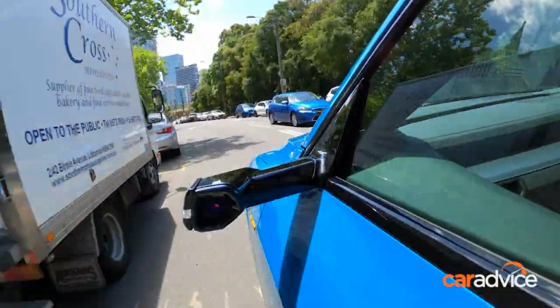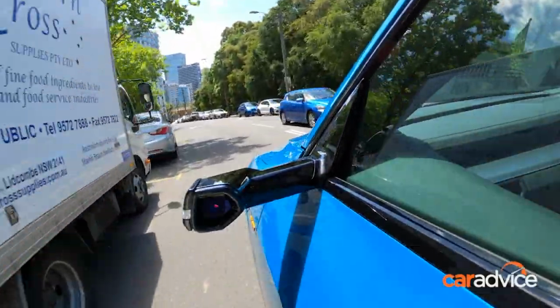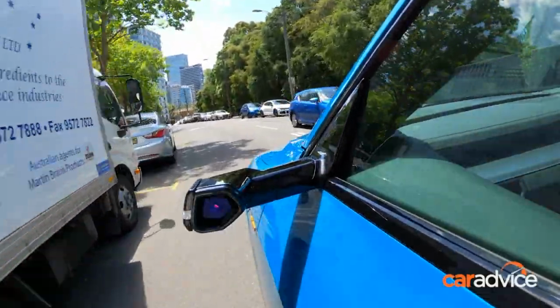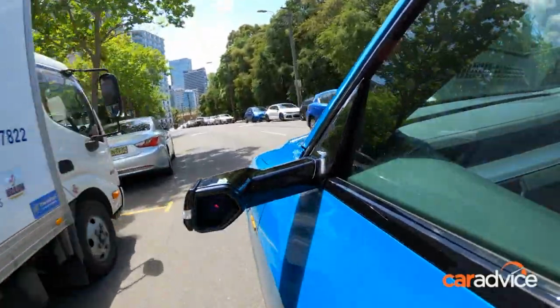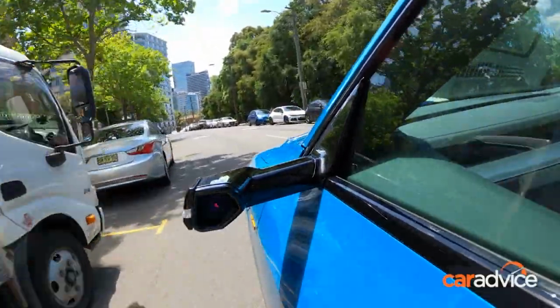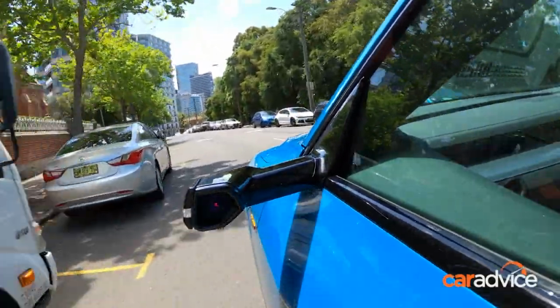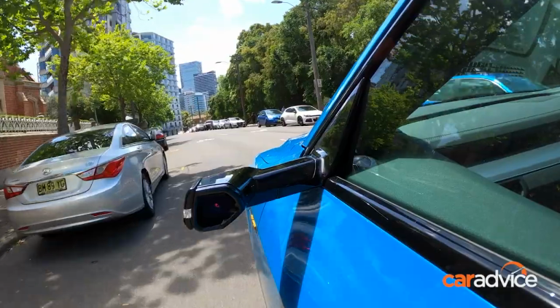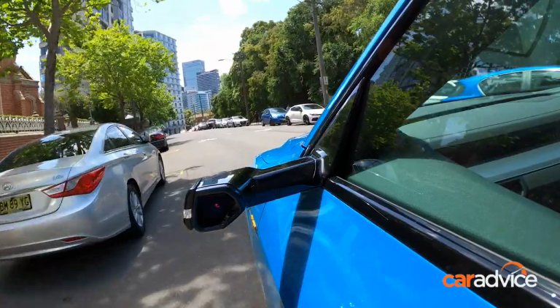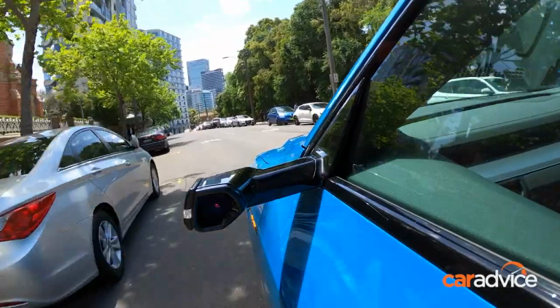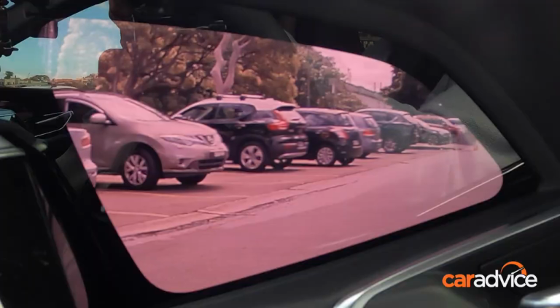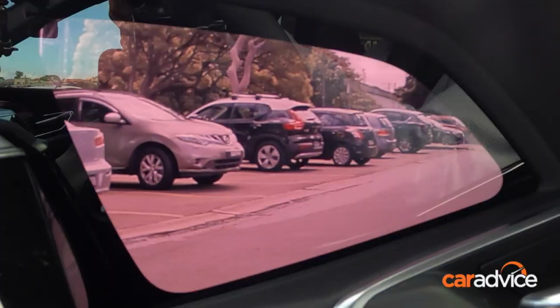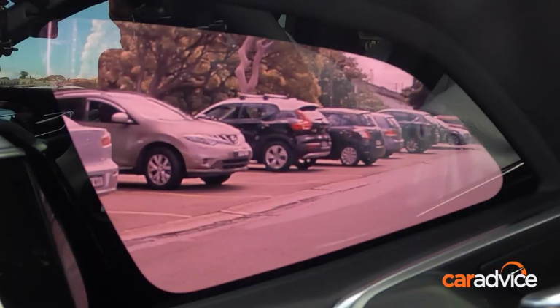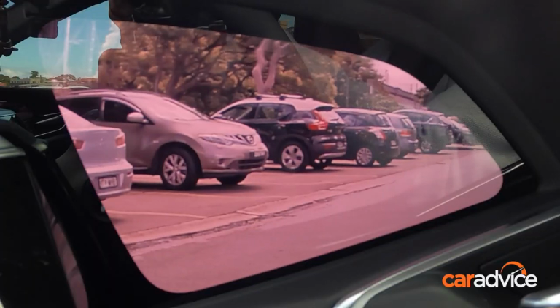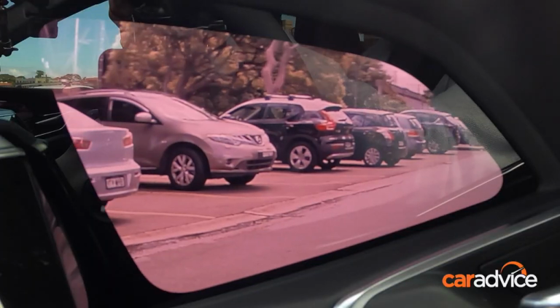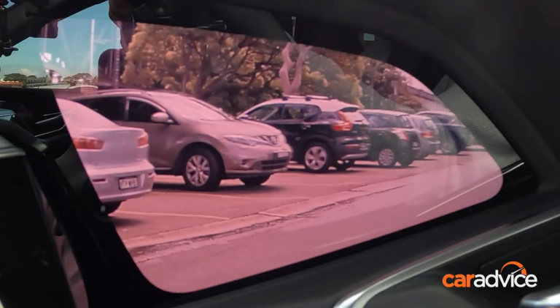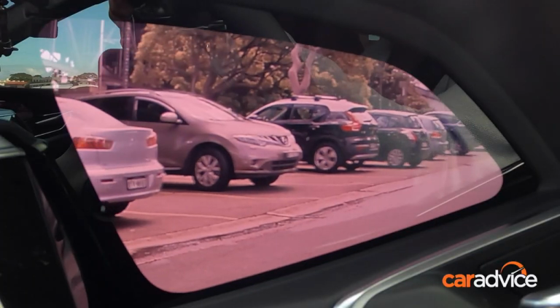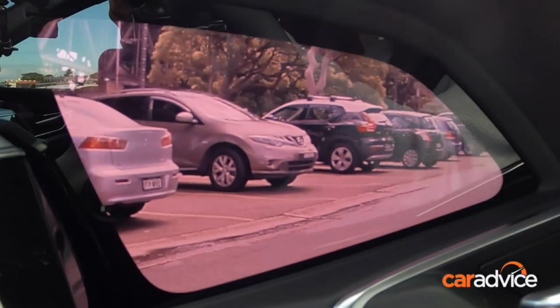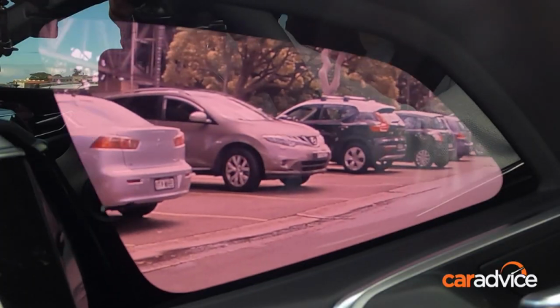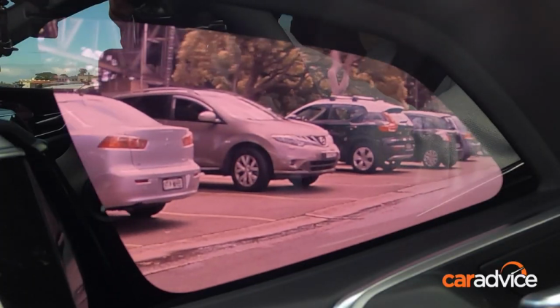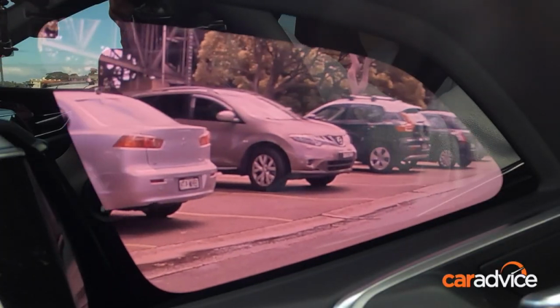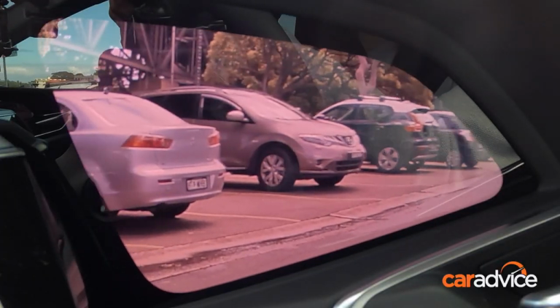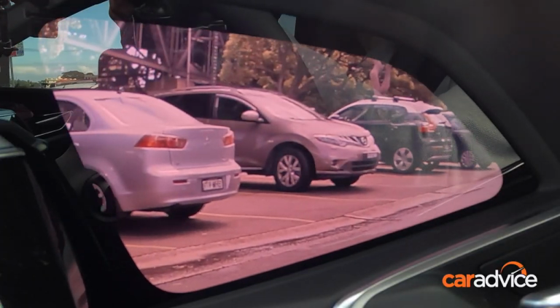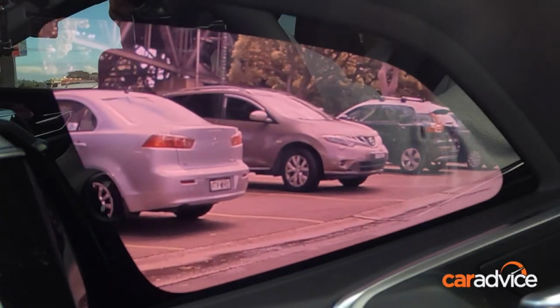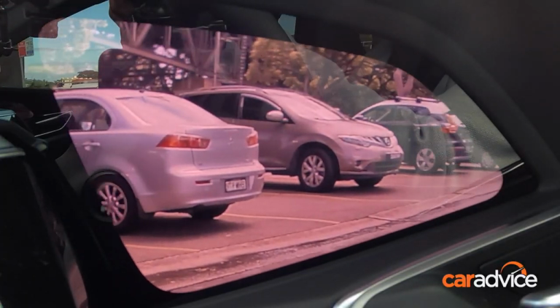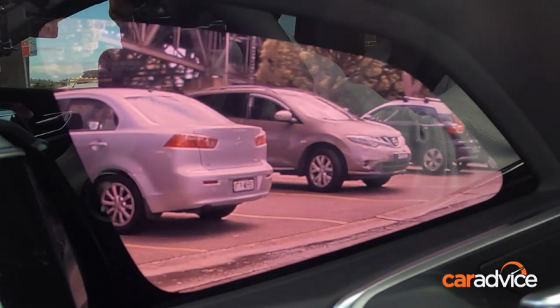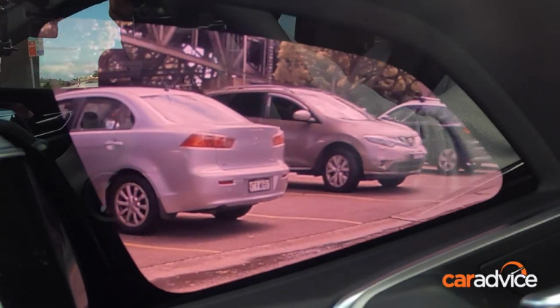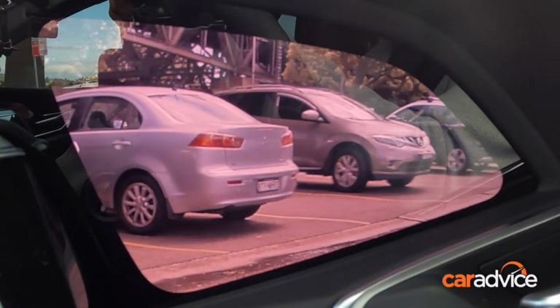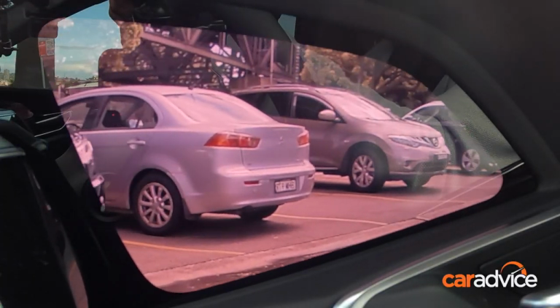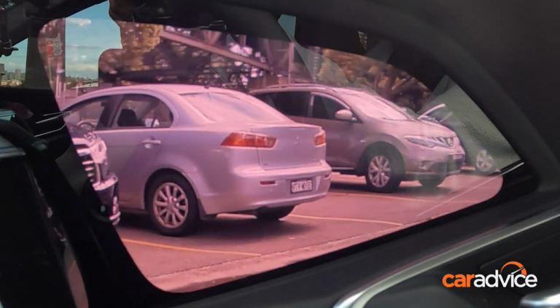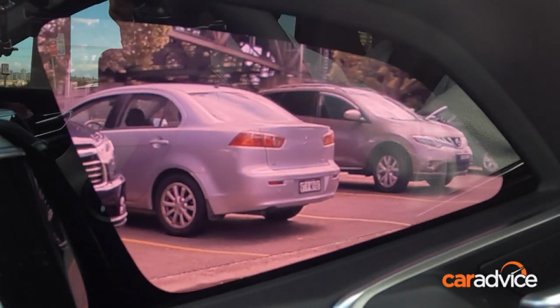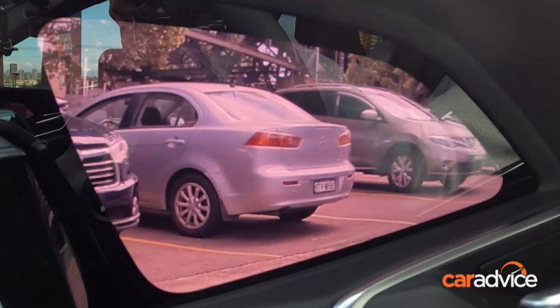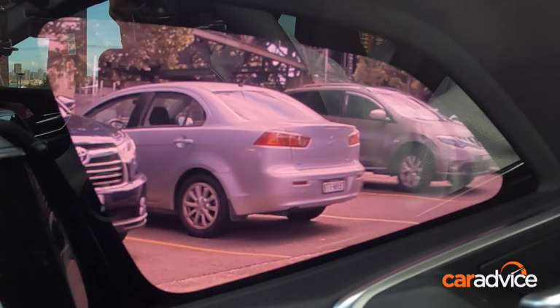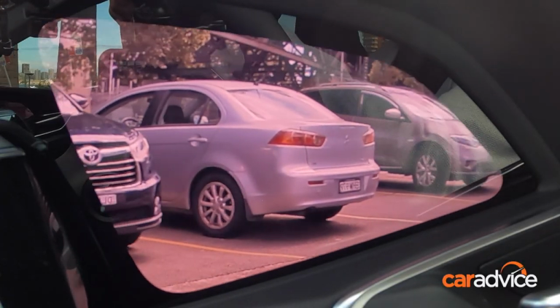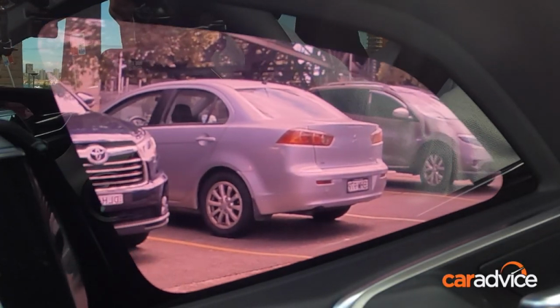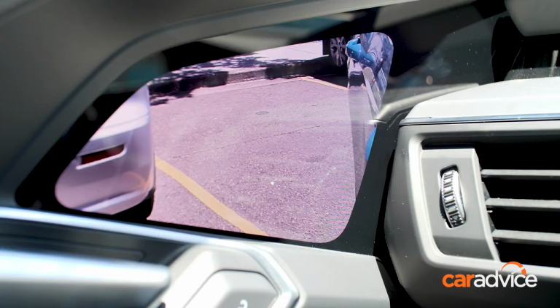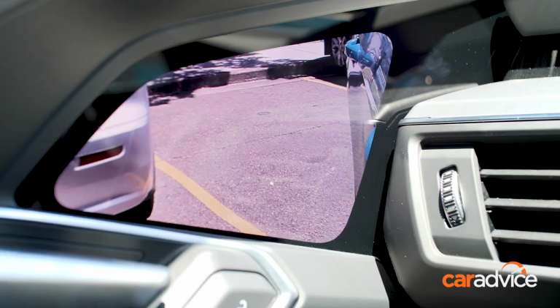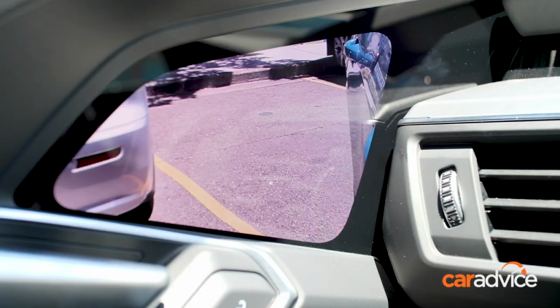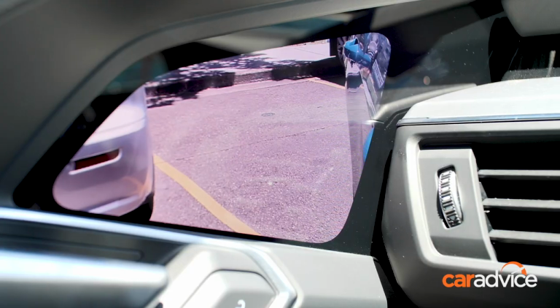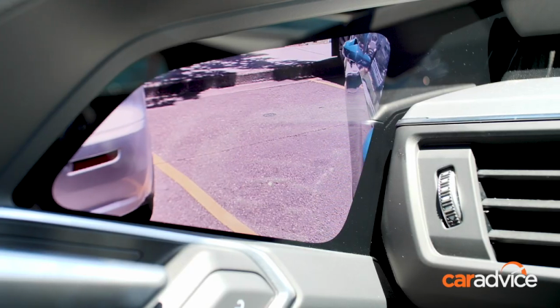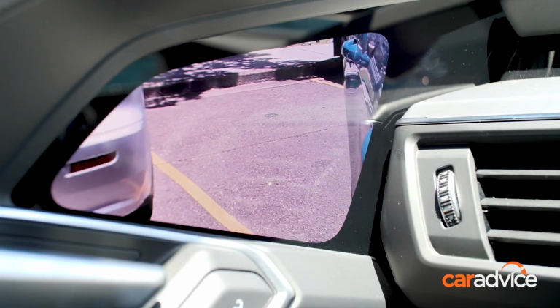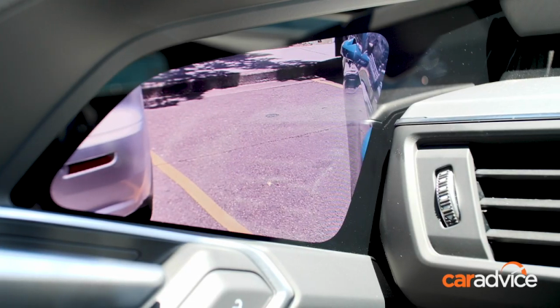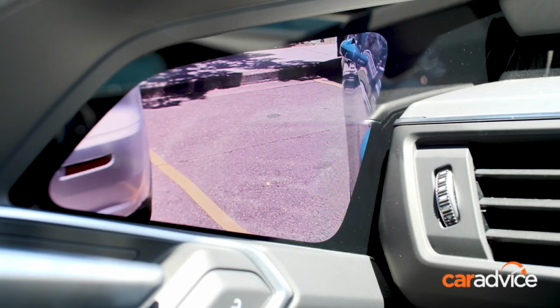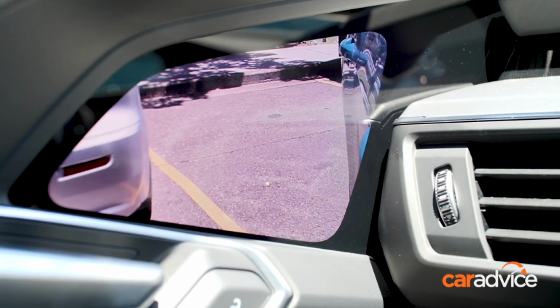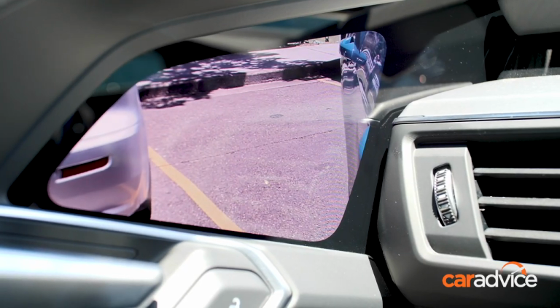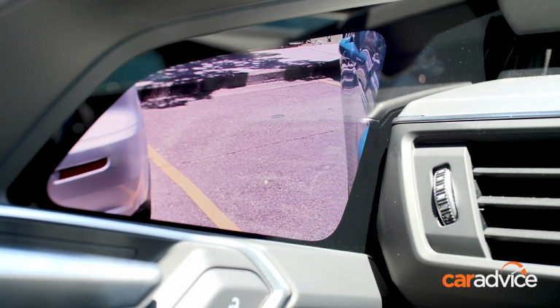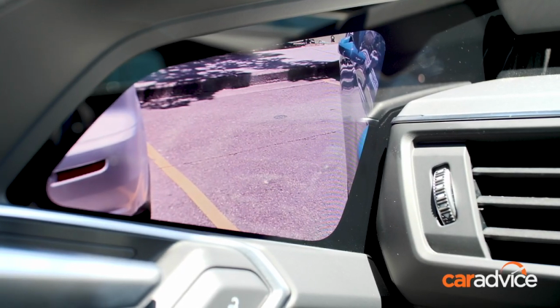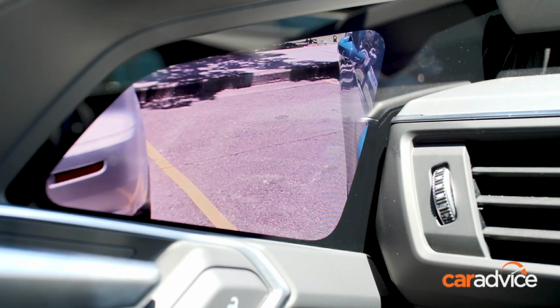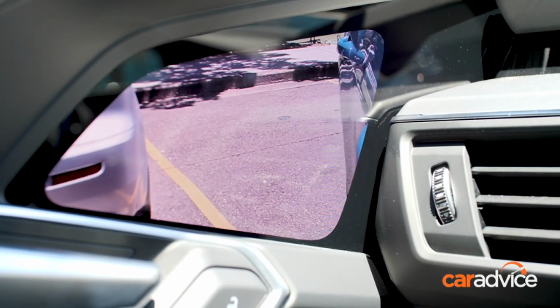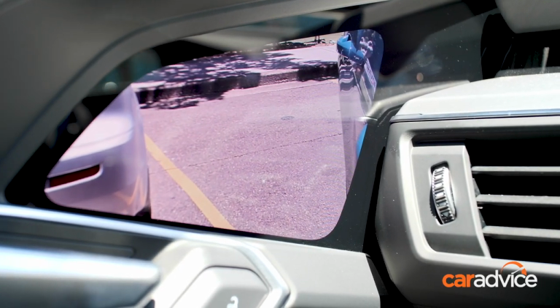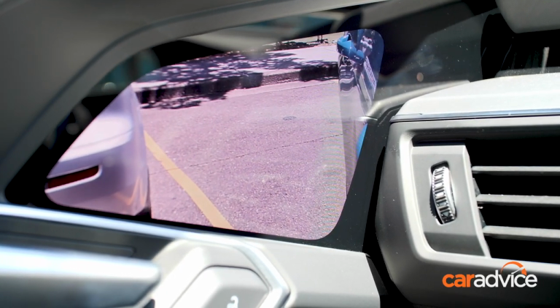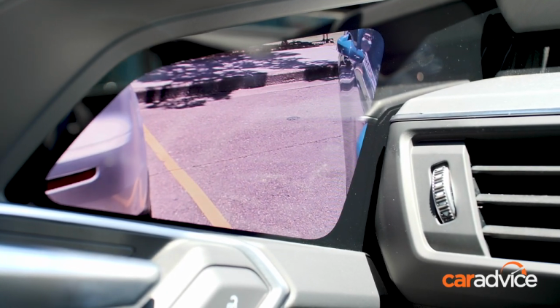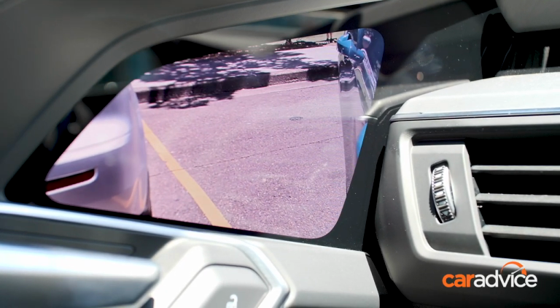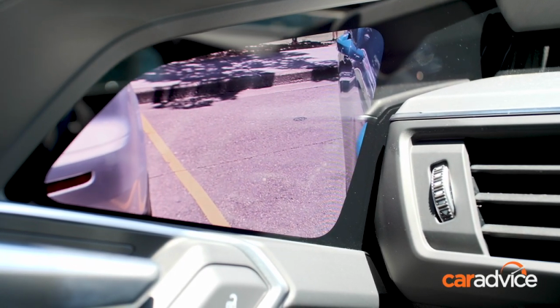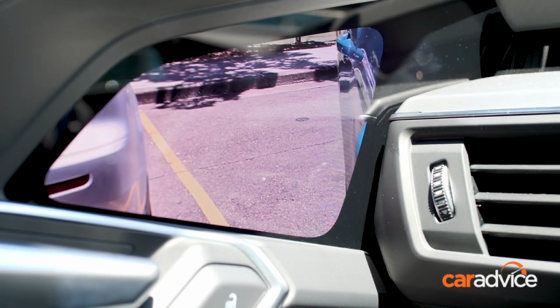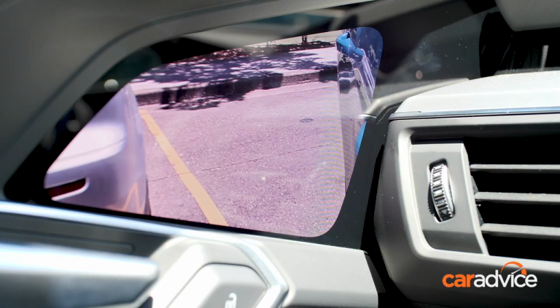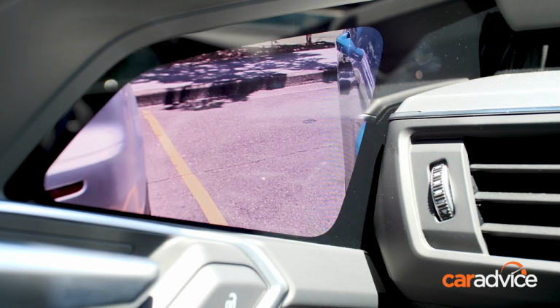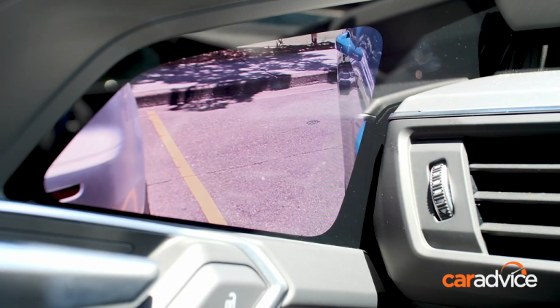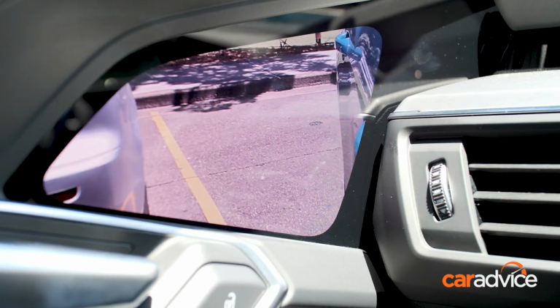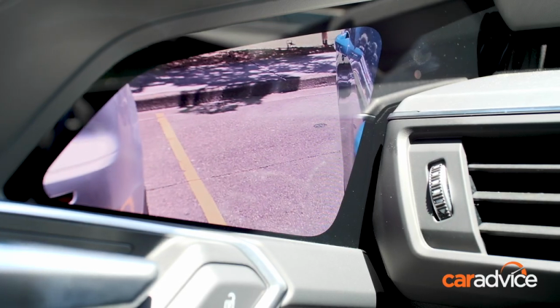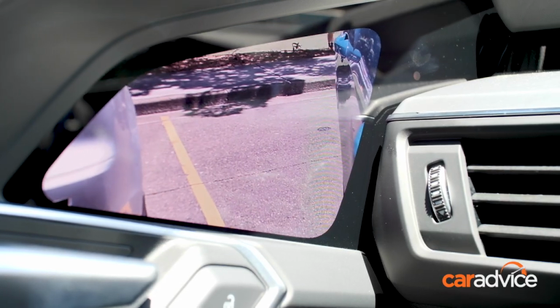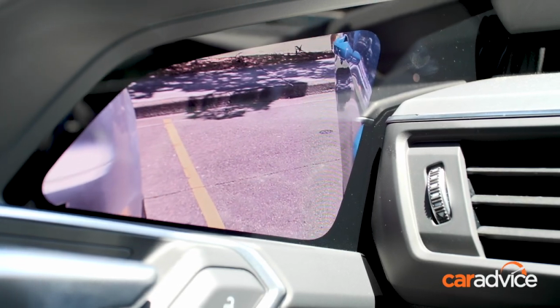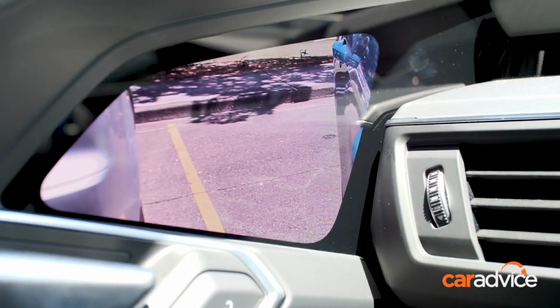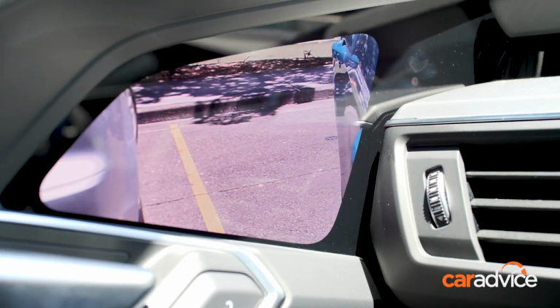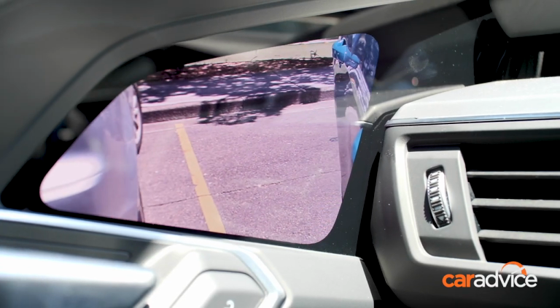In some of the footage, you'll notice that the vision has a pink hue to it — that's just our camera playing tricks. It is not like that in real life.